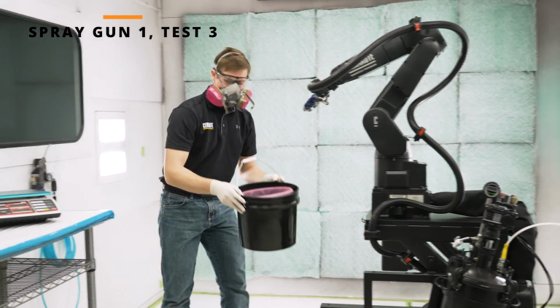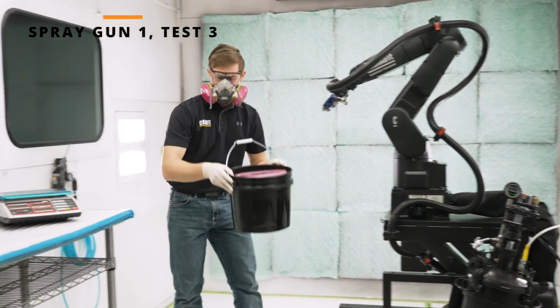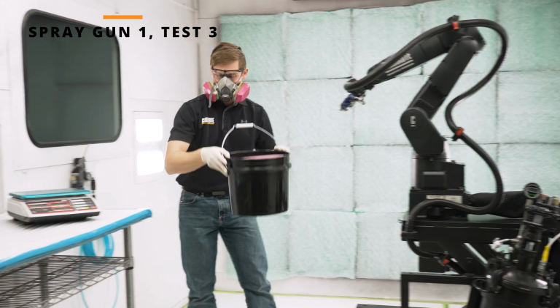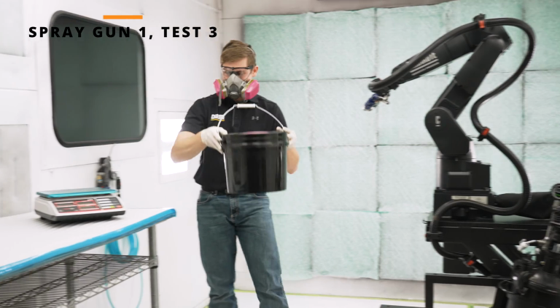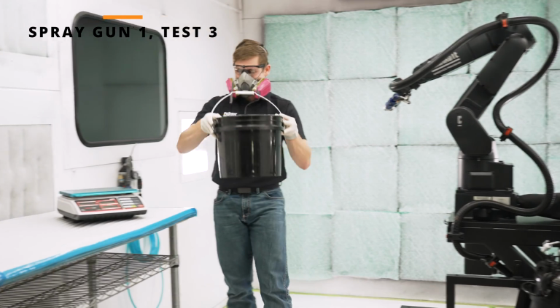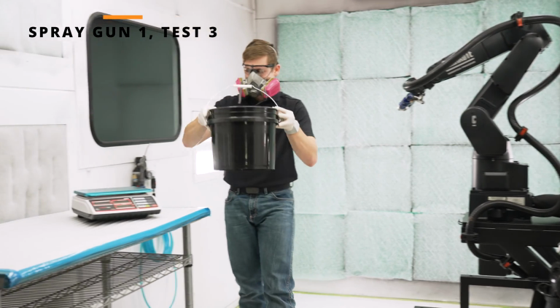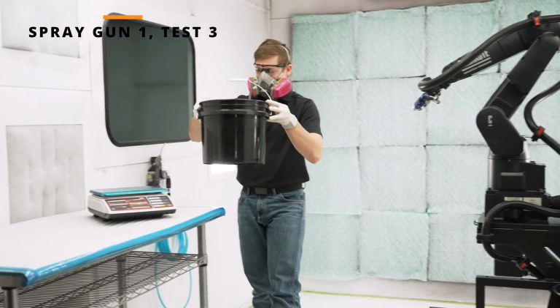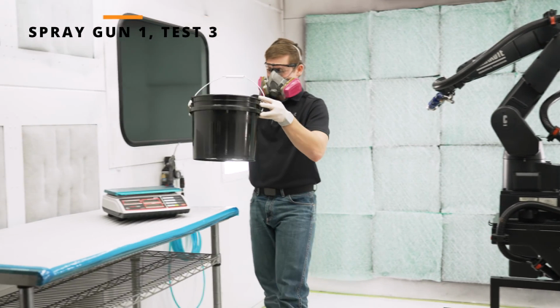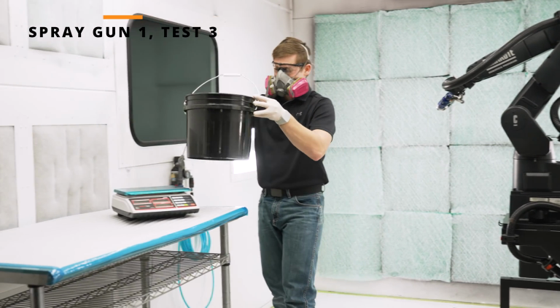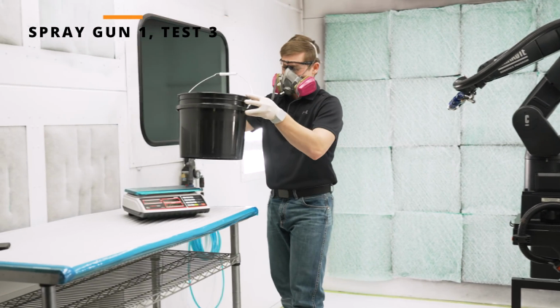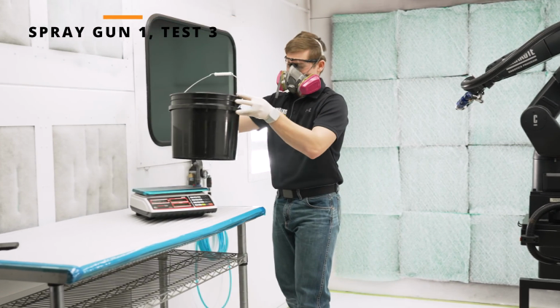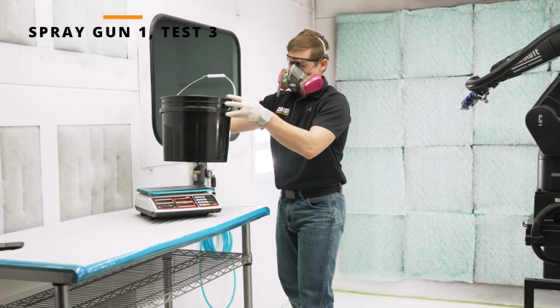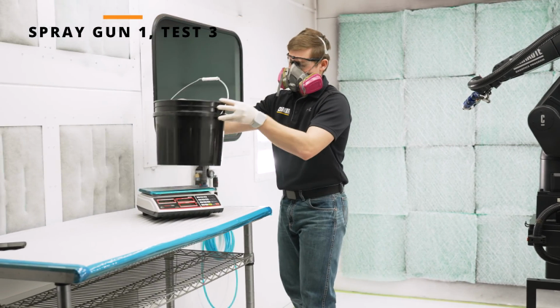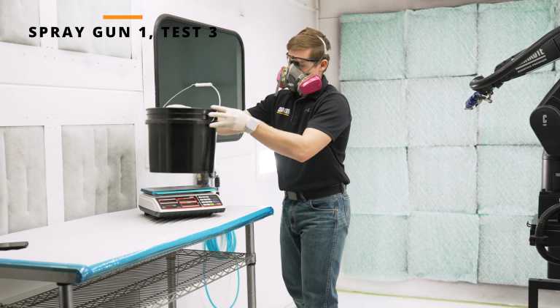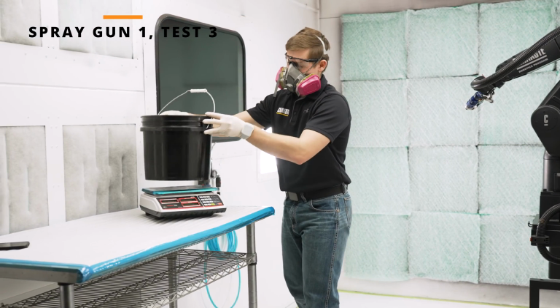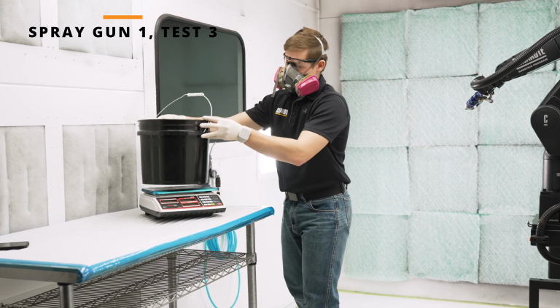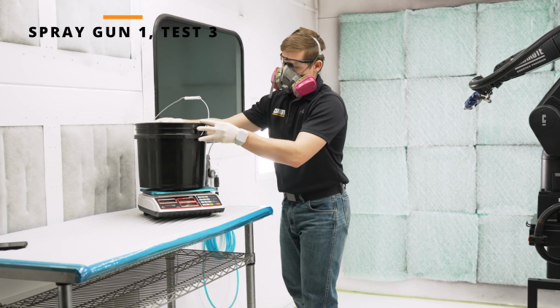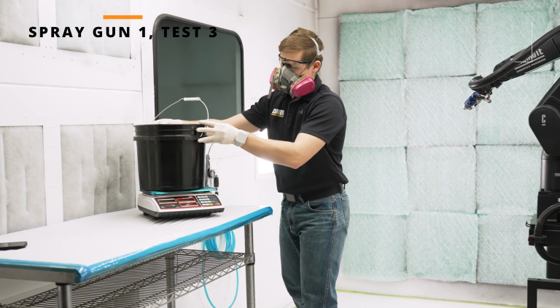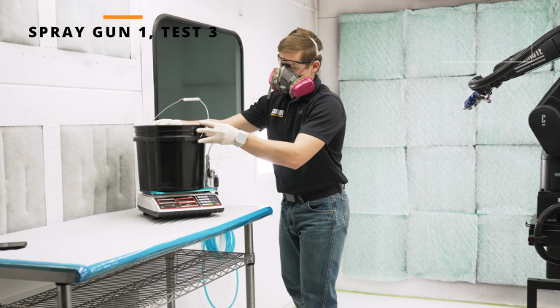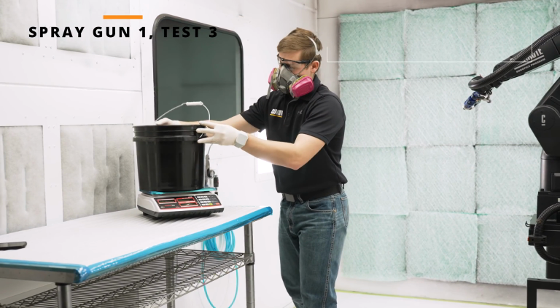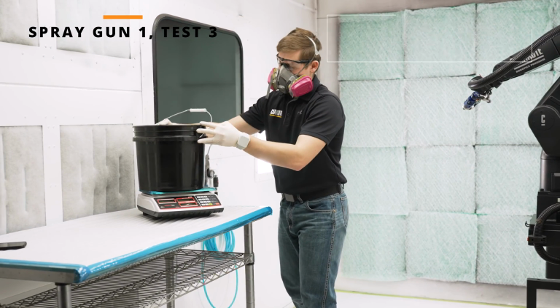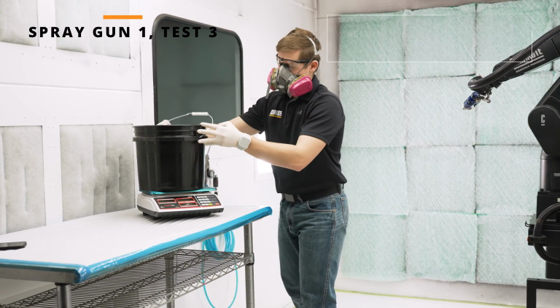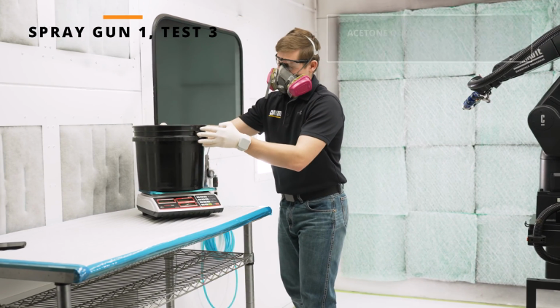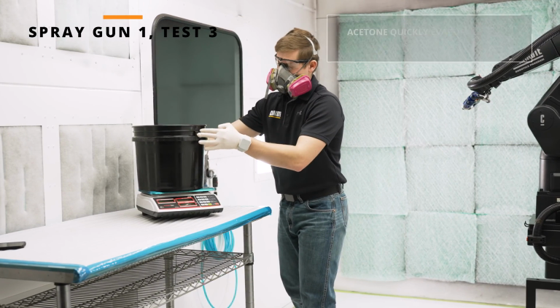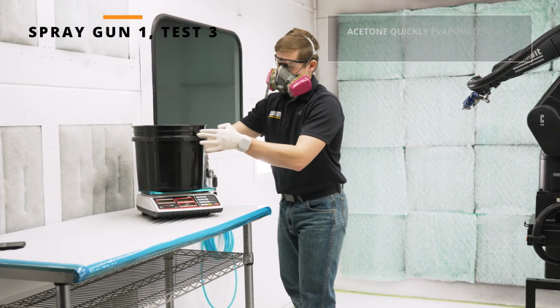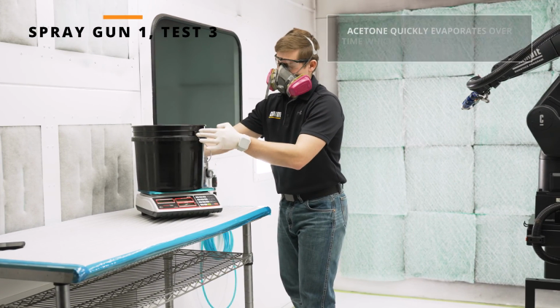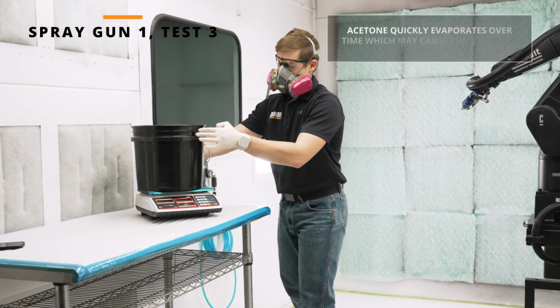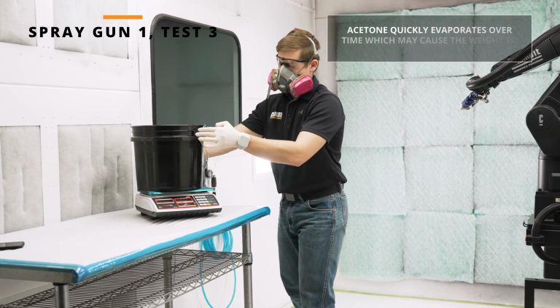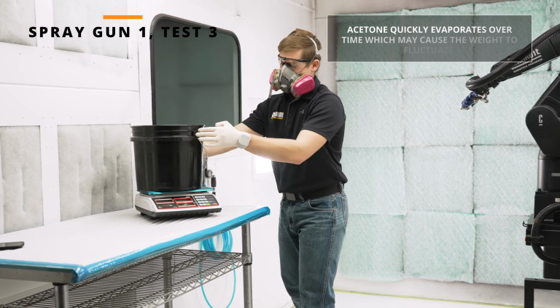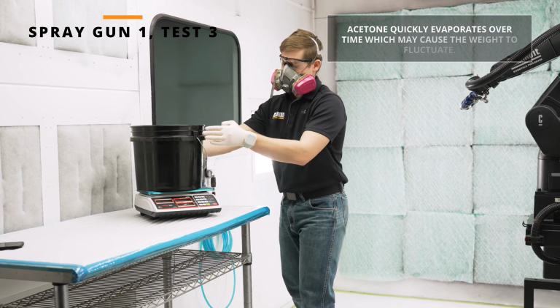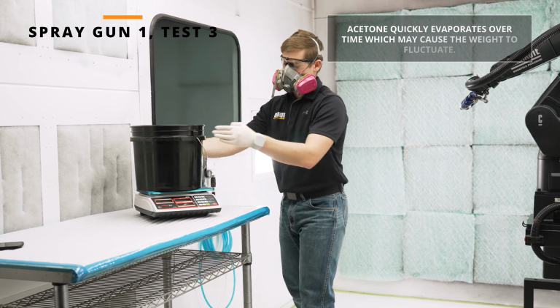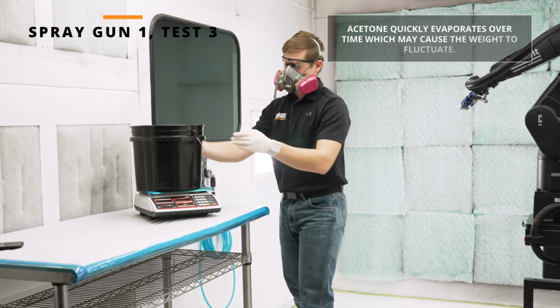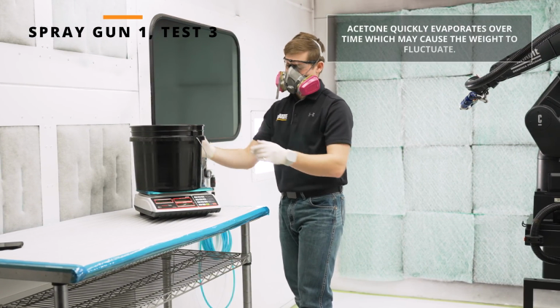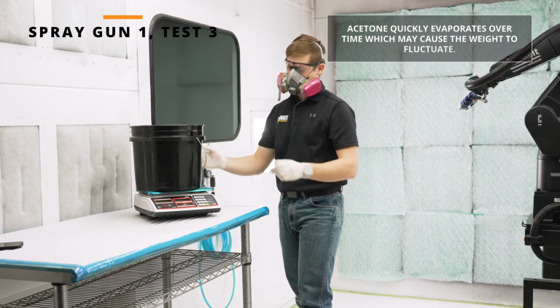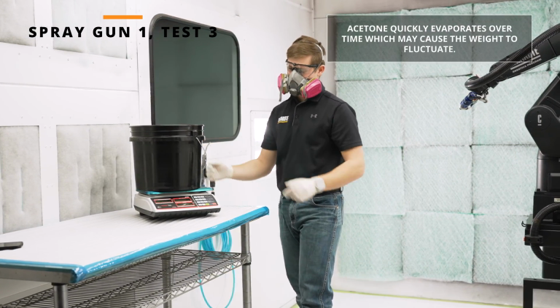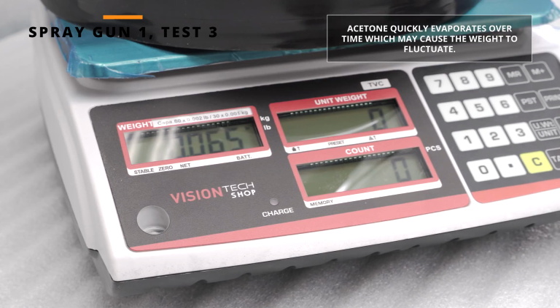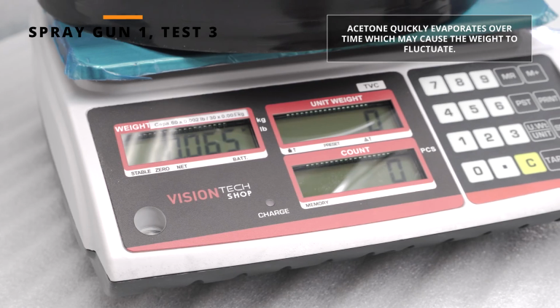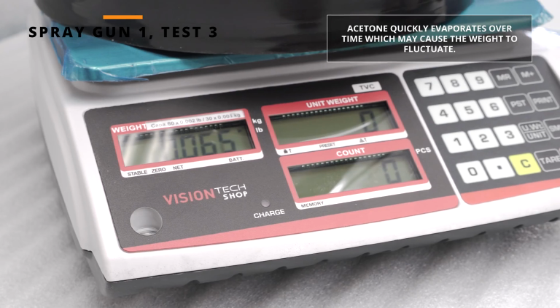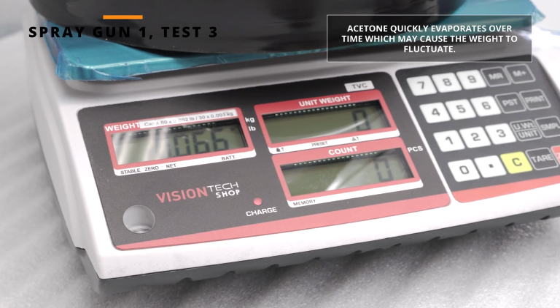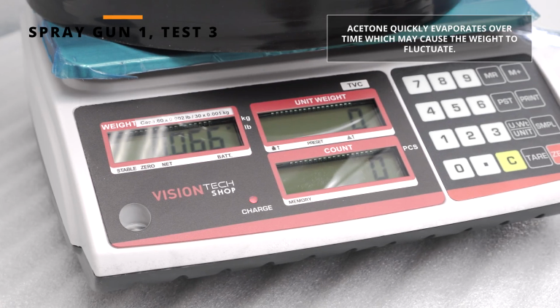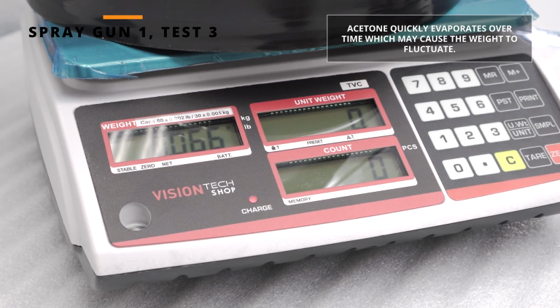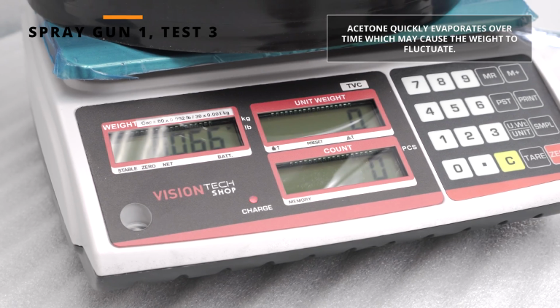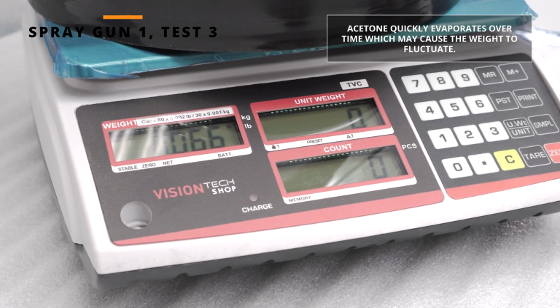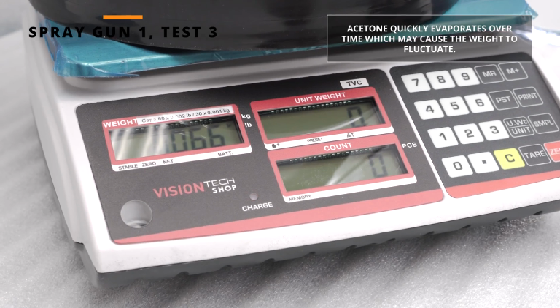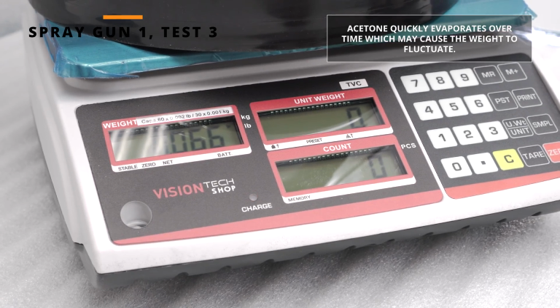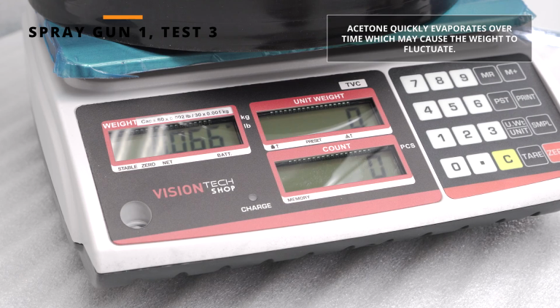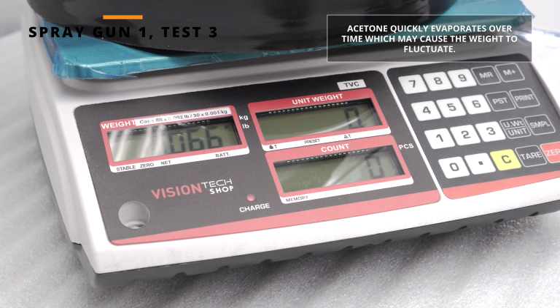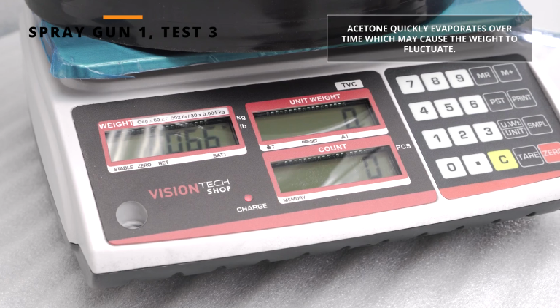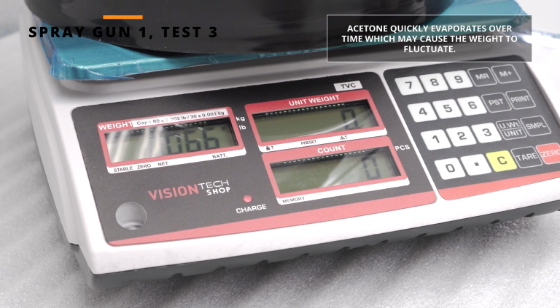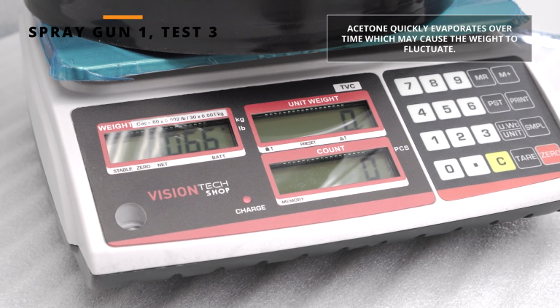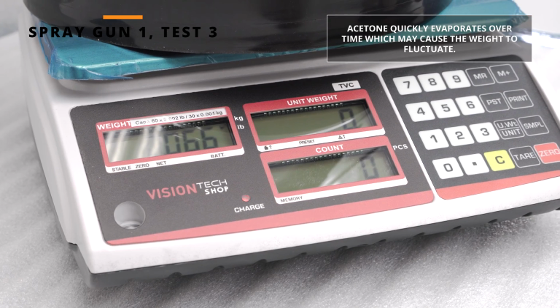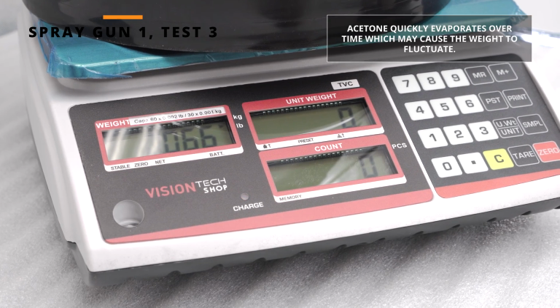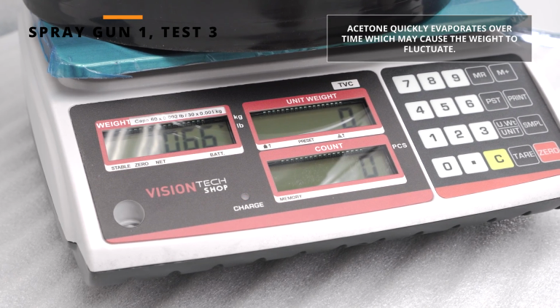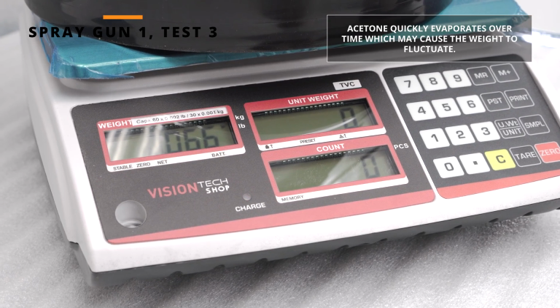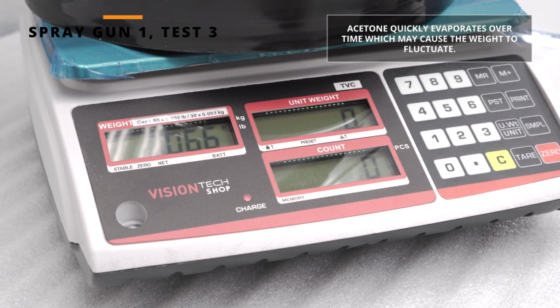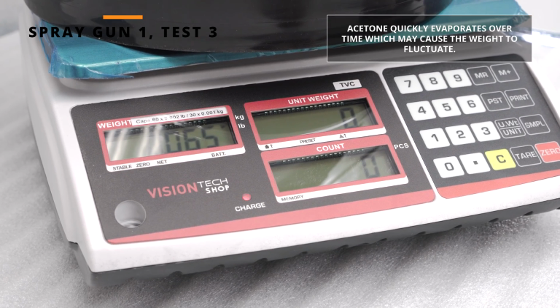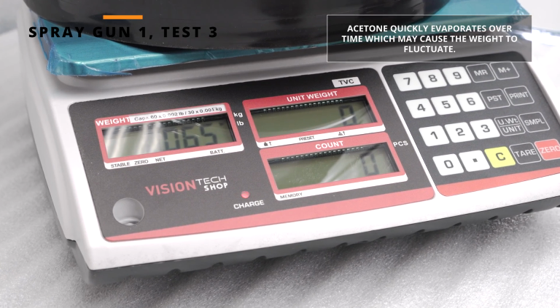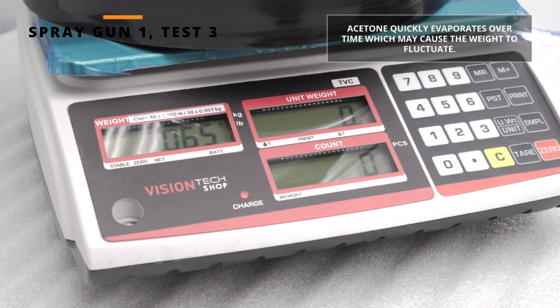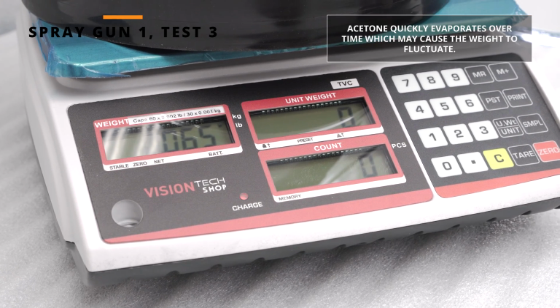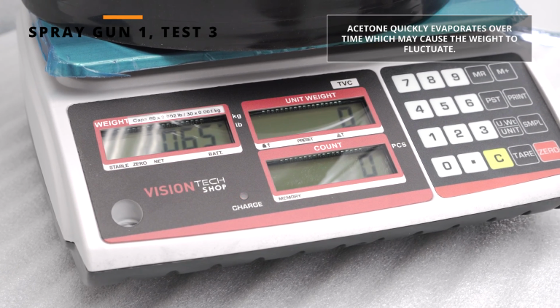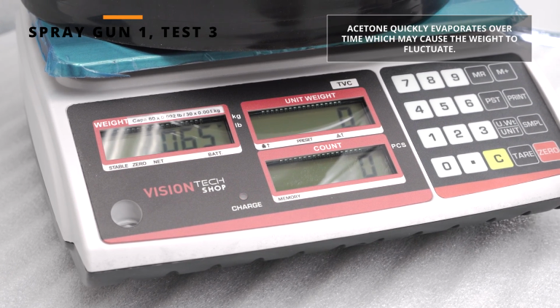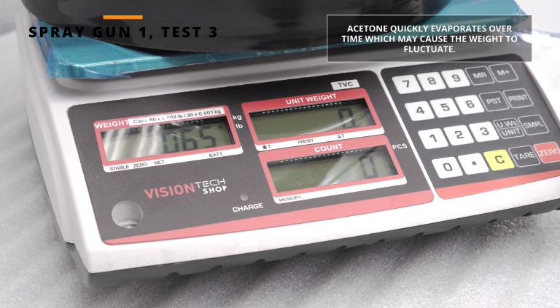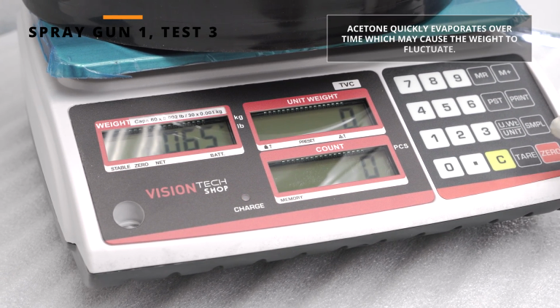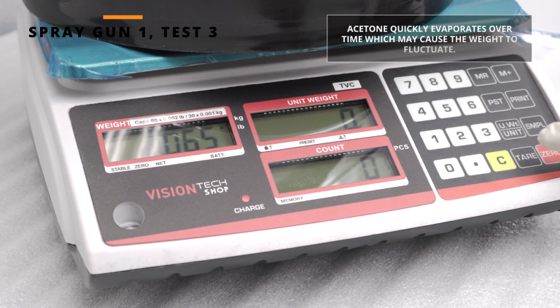Average the three values to generate your final flow number. In our case, we have about 66 grams for spray gun 1.